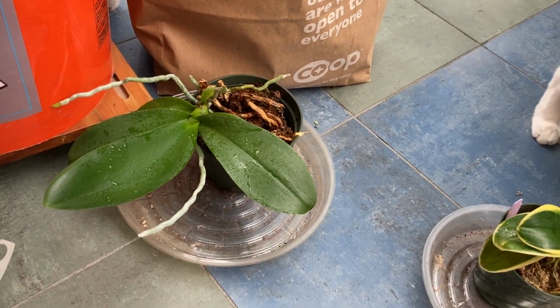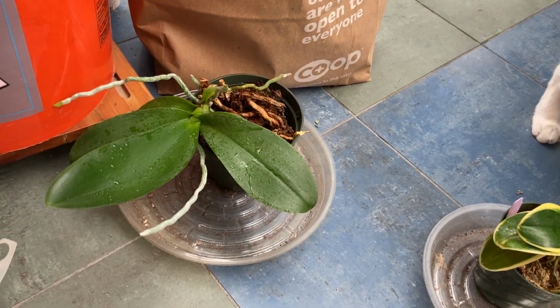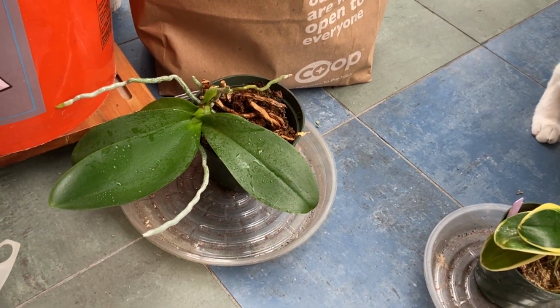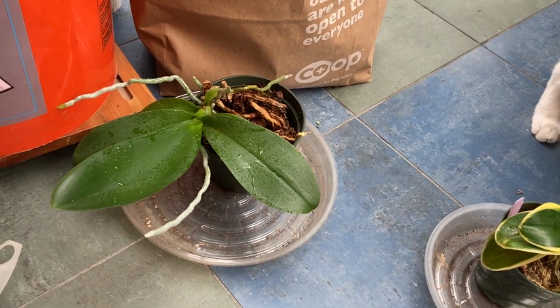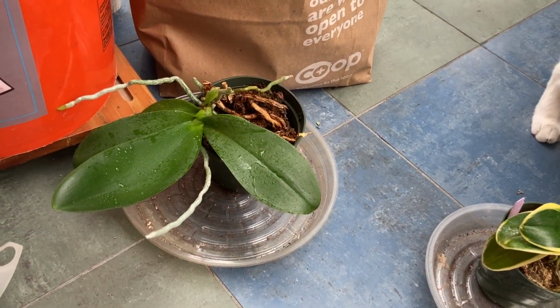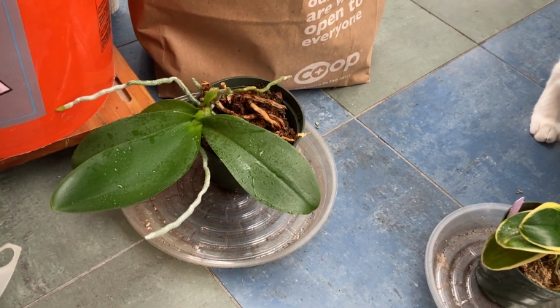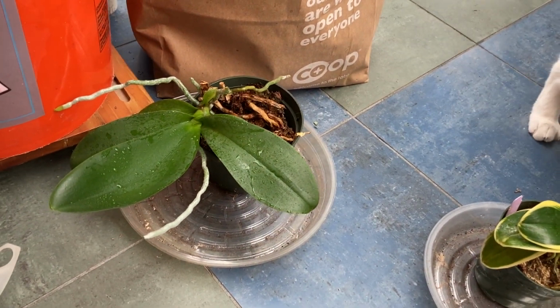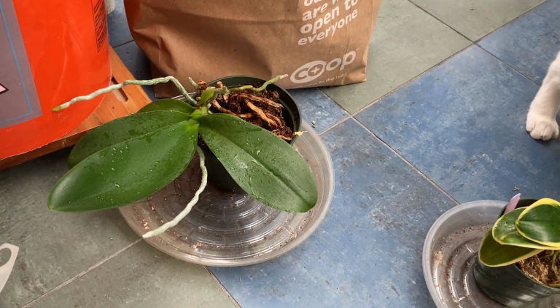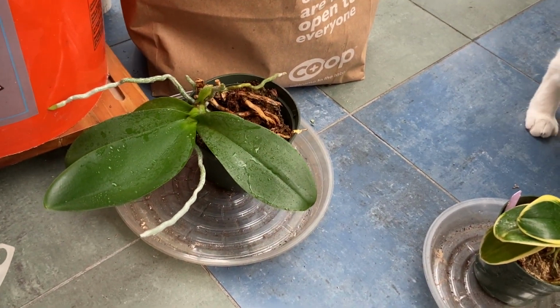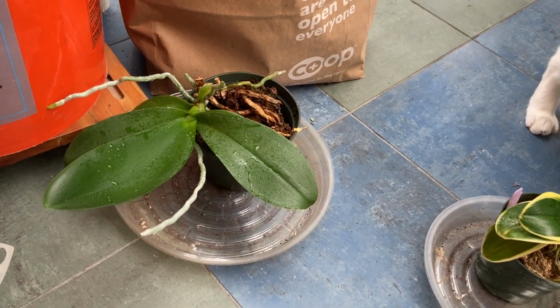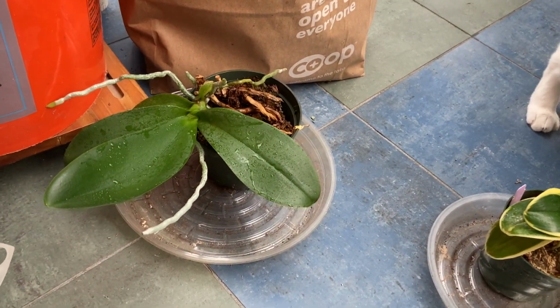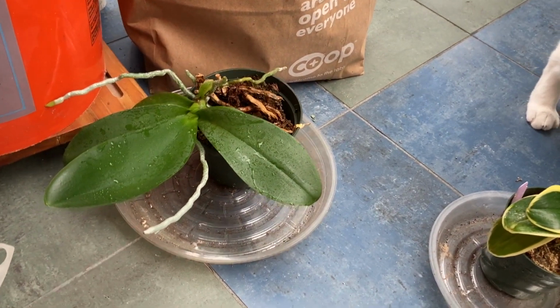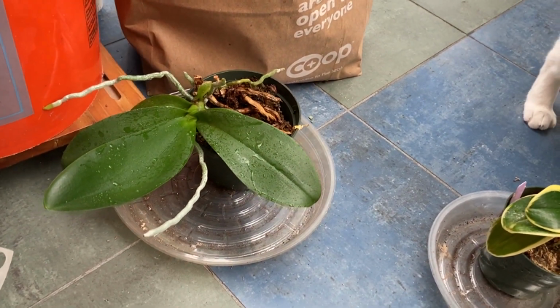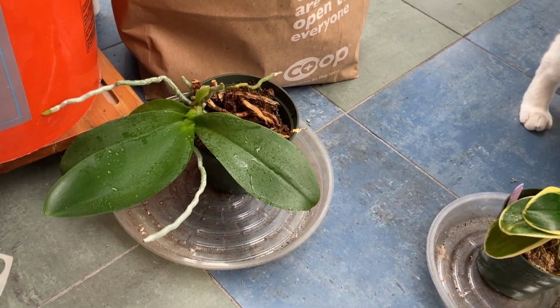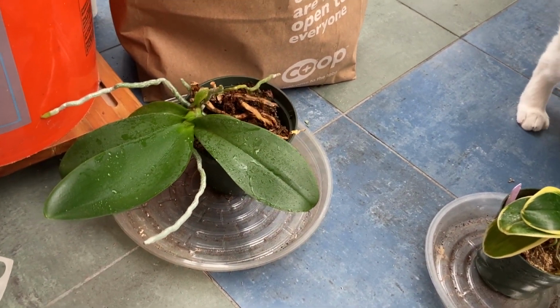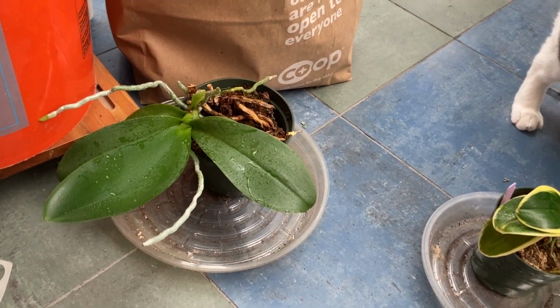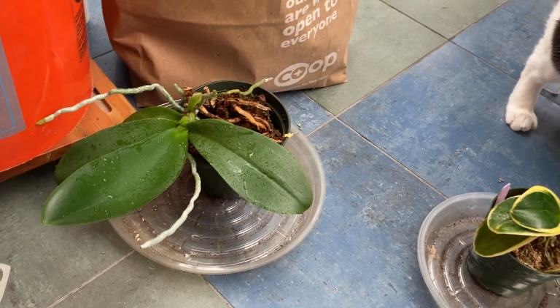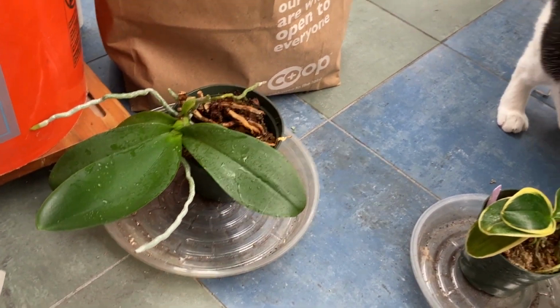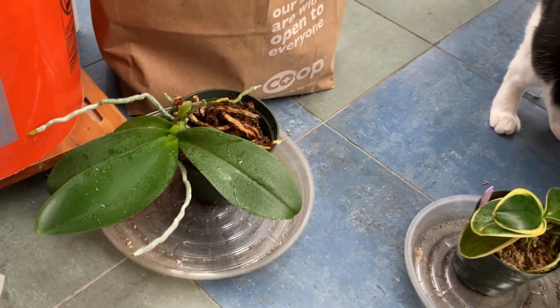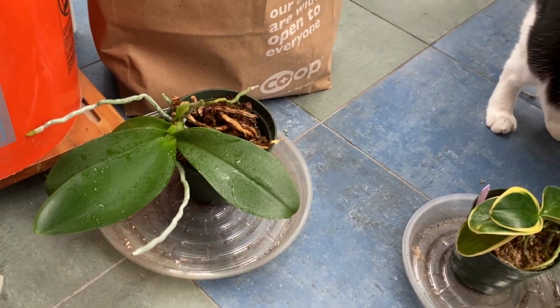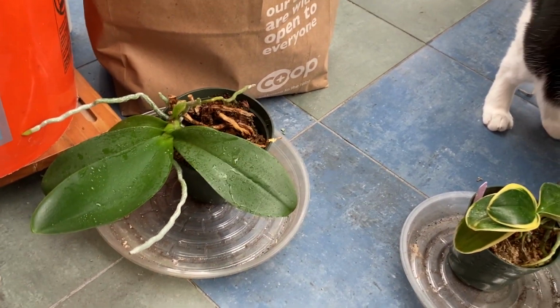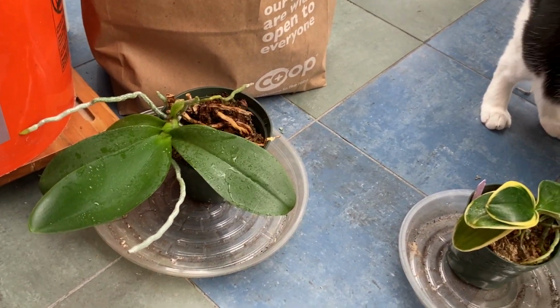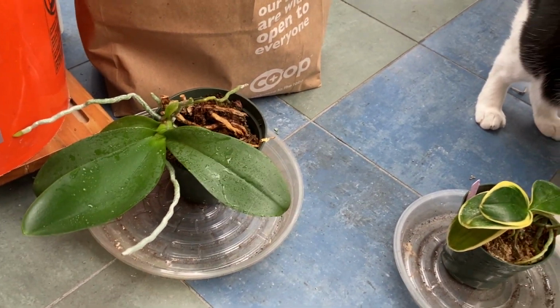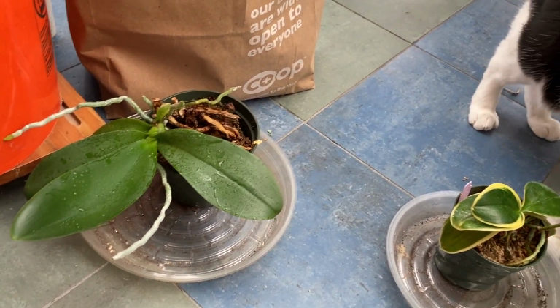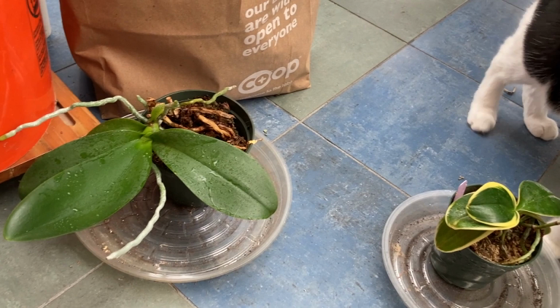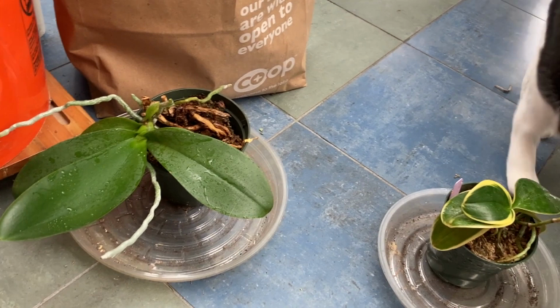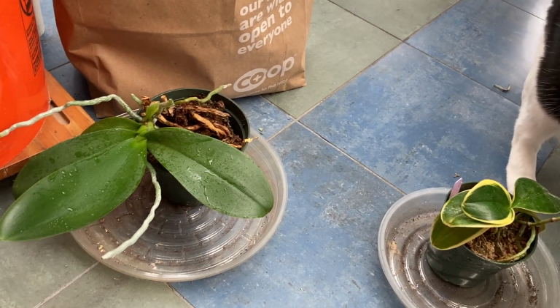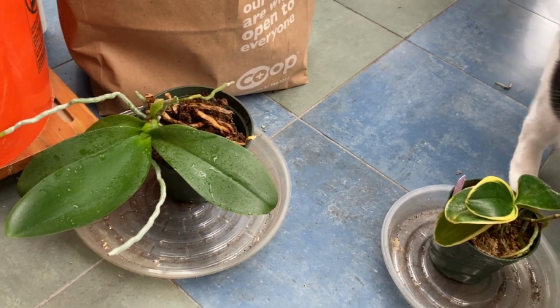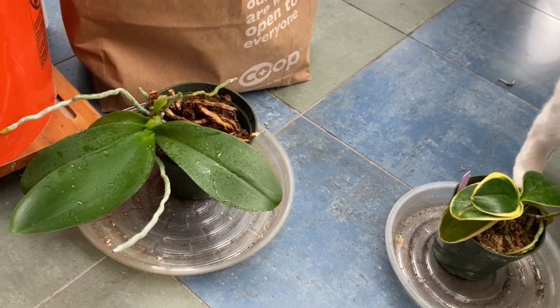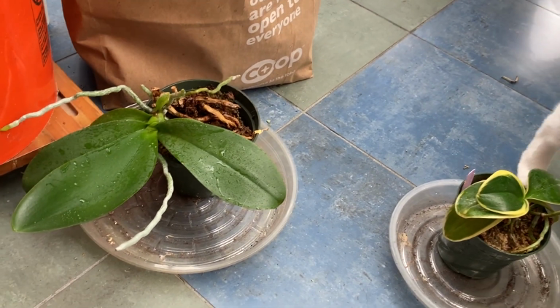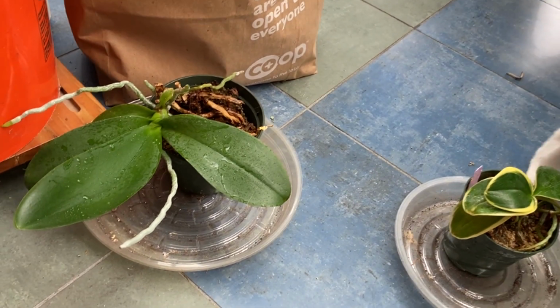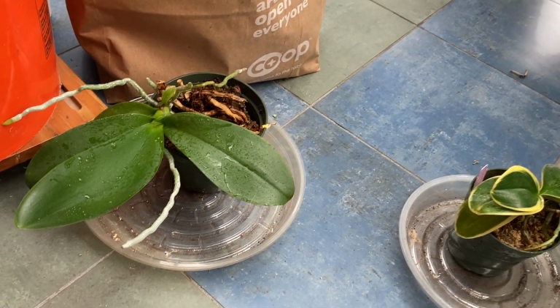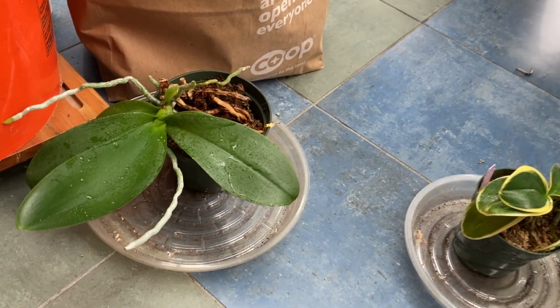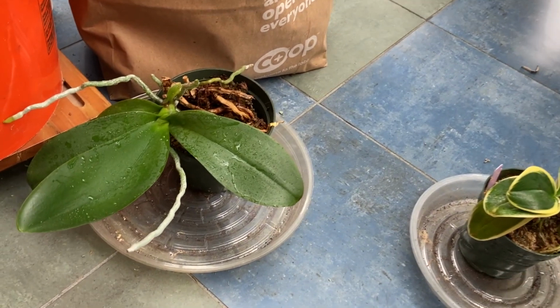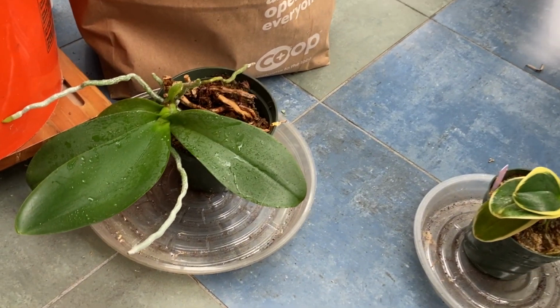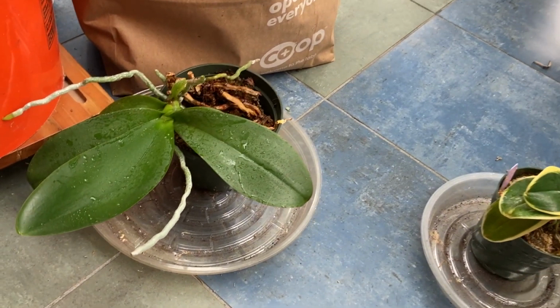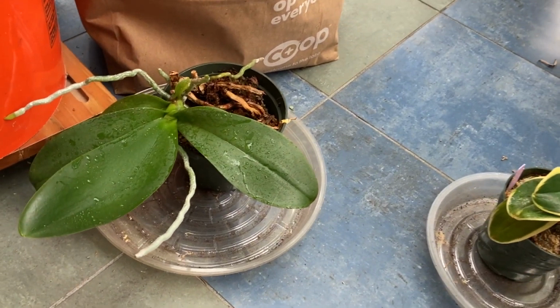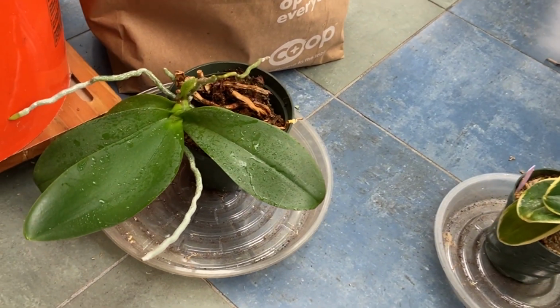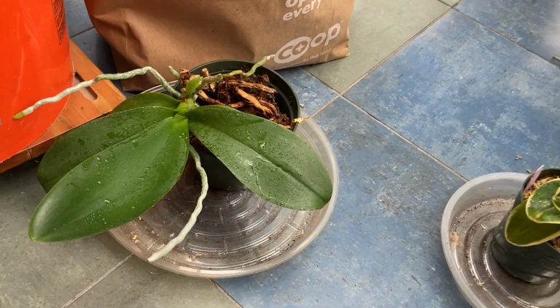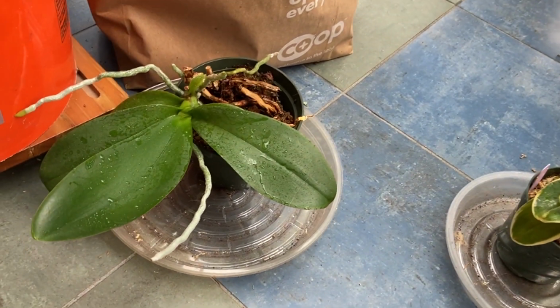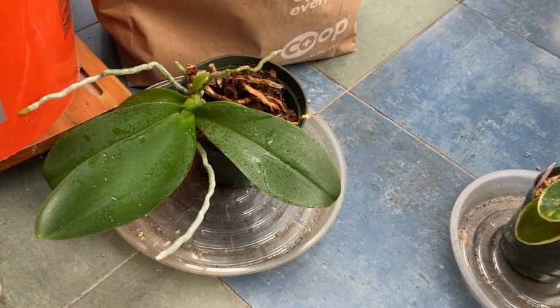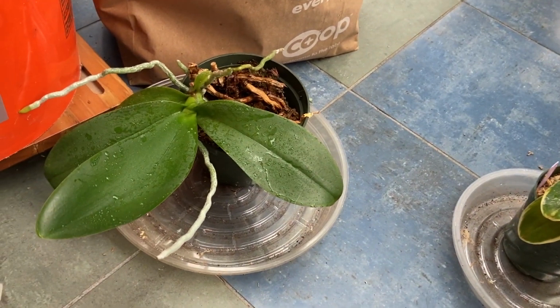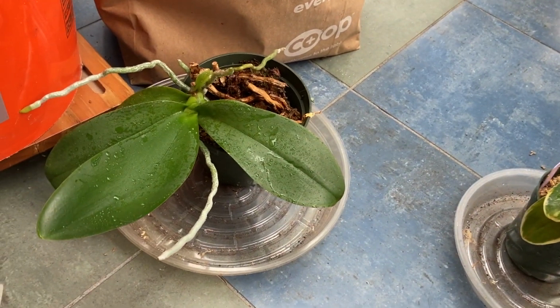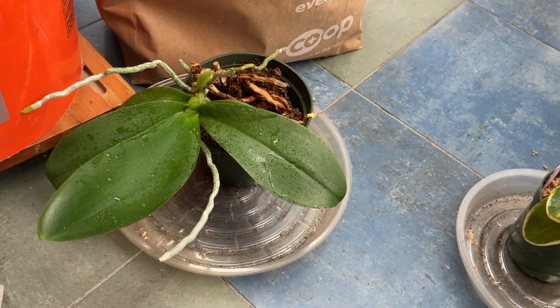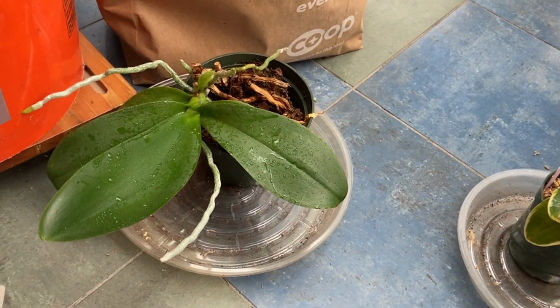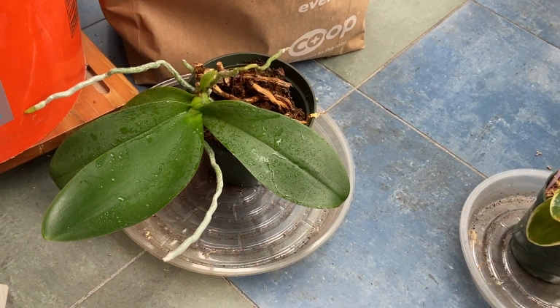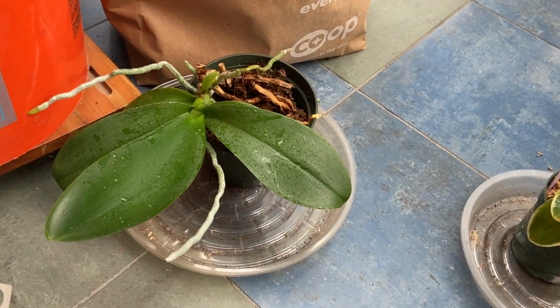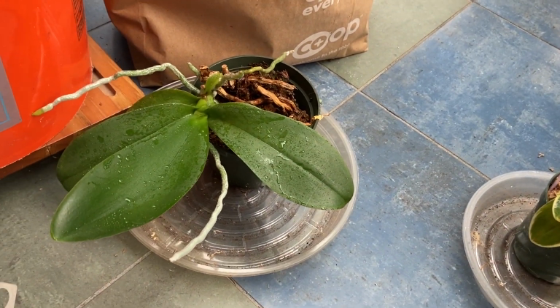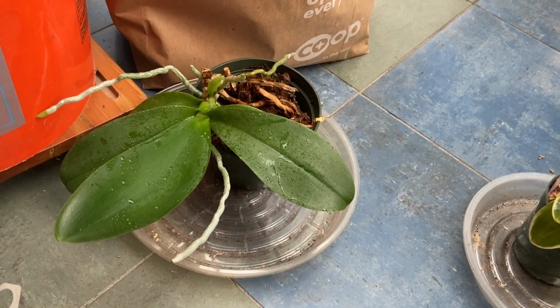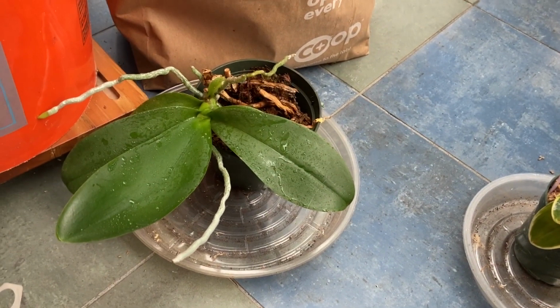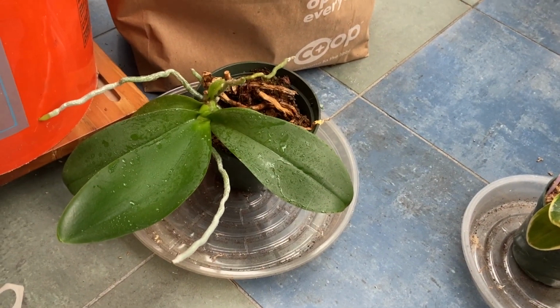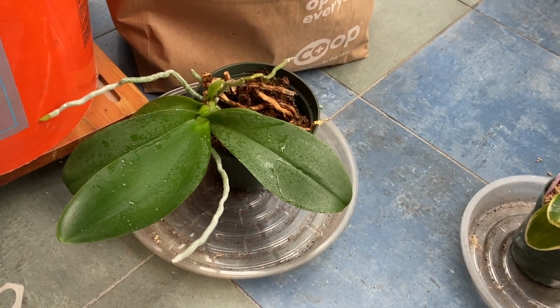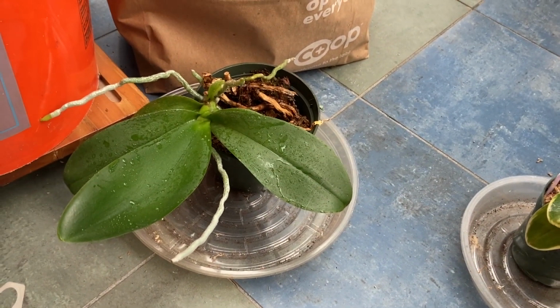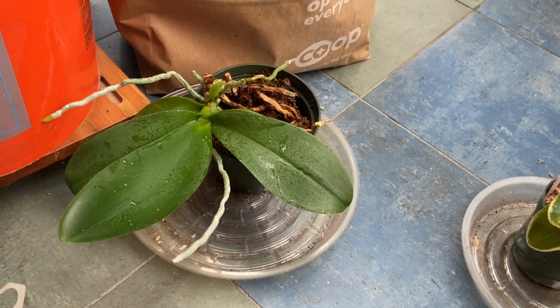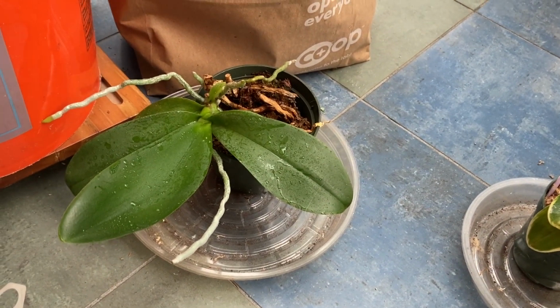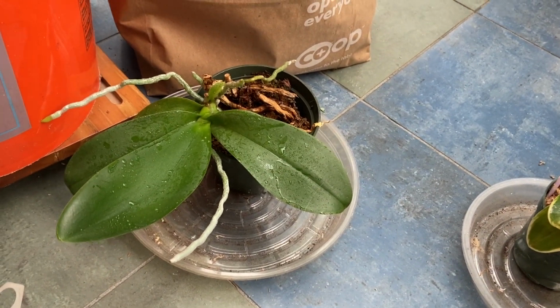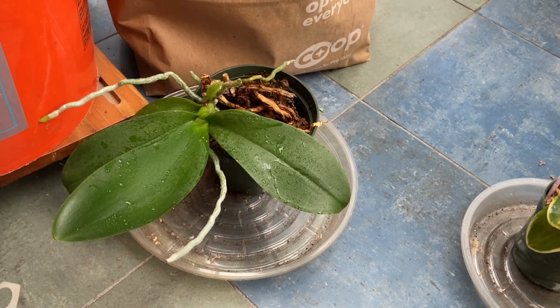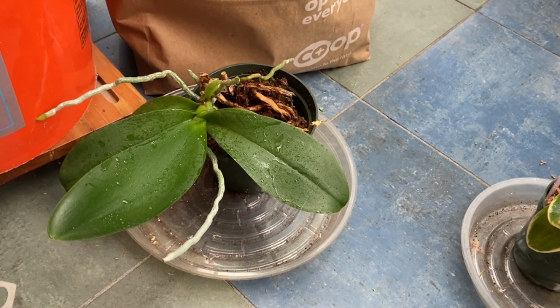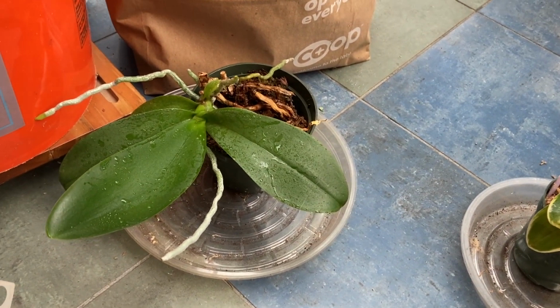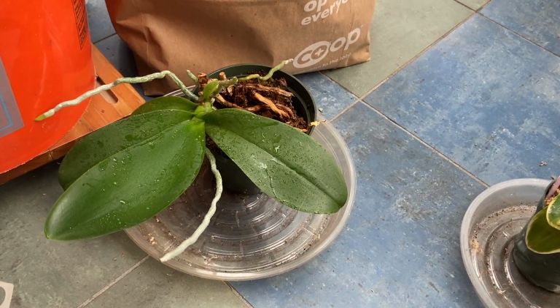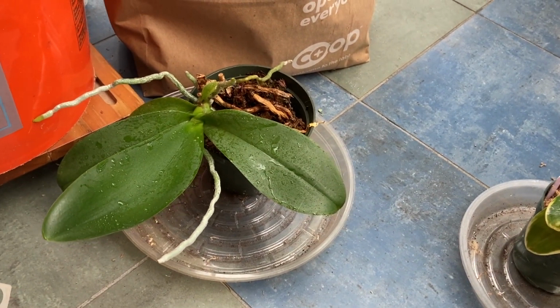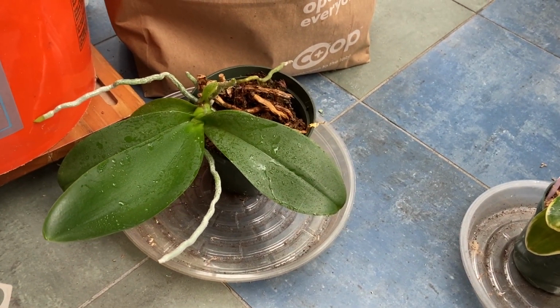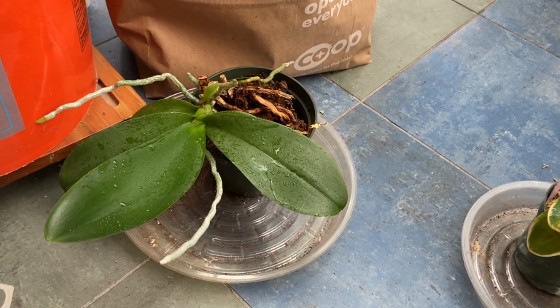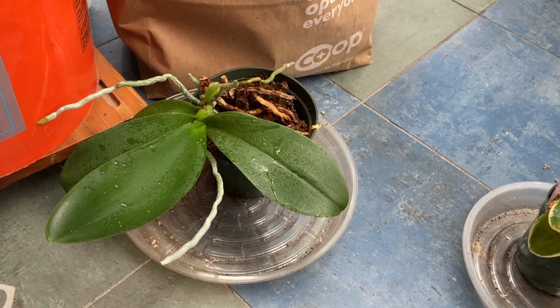I'm going to leave these home for several weeks in hopes that I can get them scale free, and then I'm going to take them back to work.